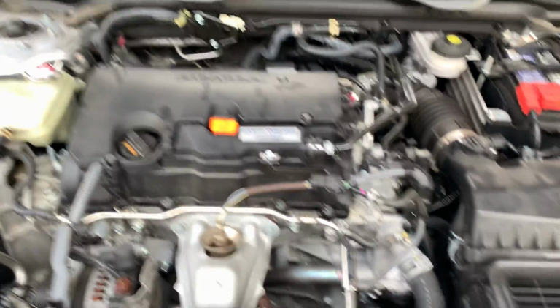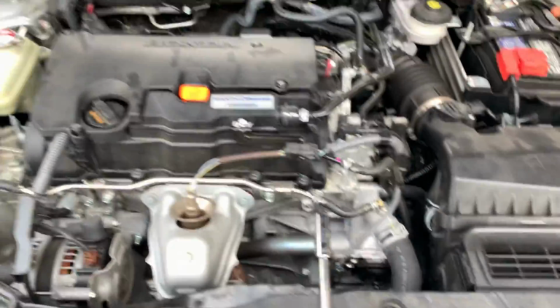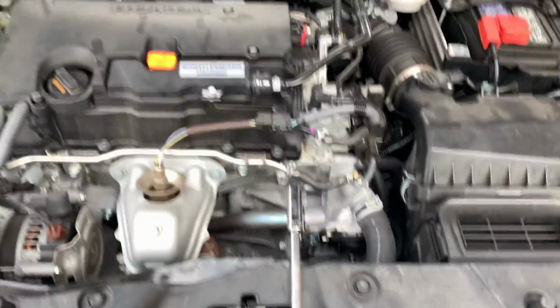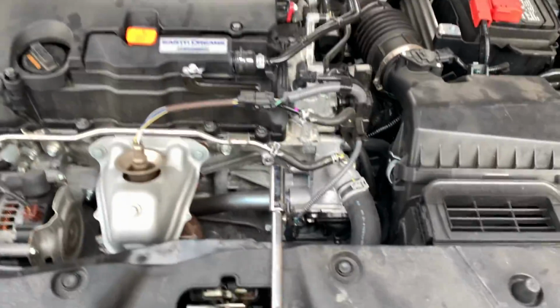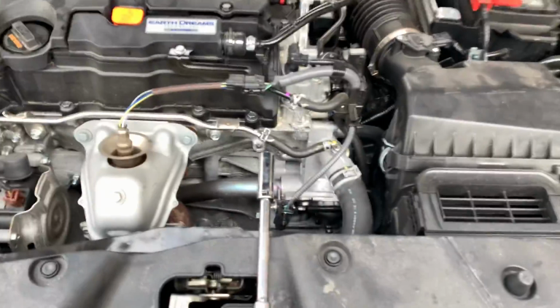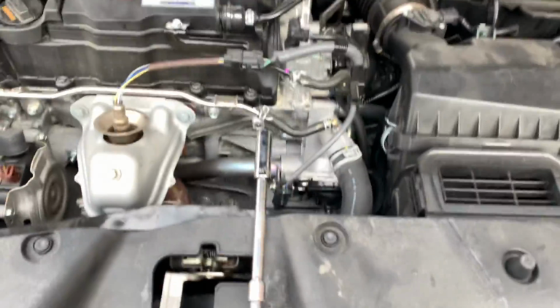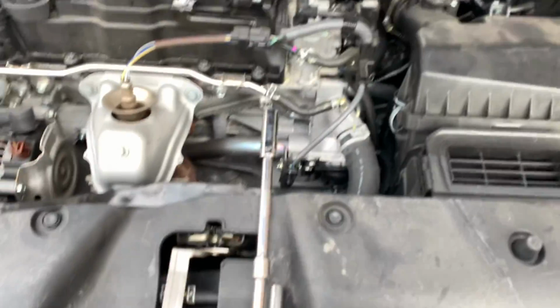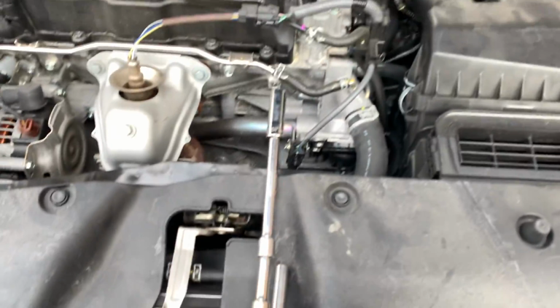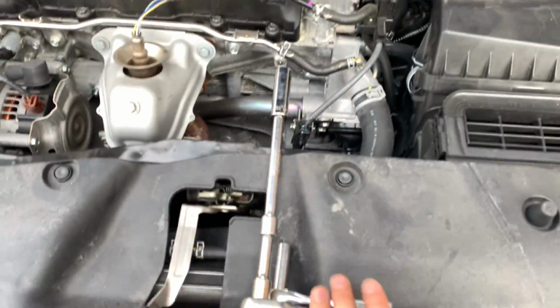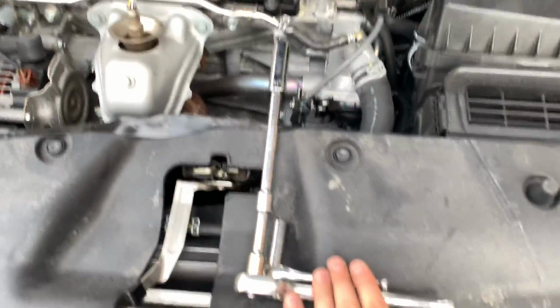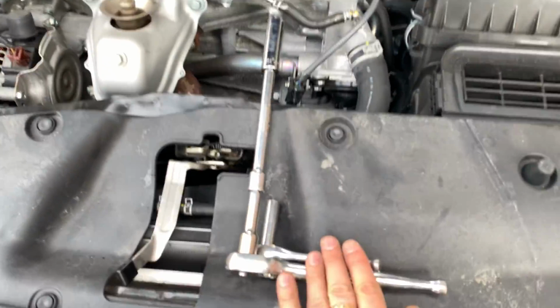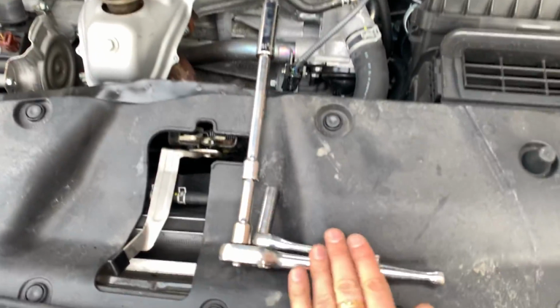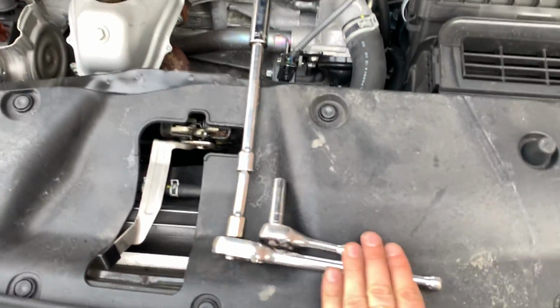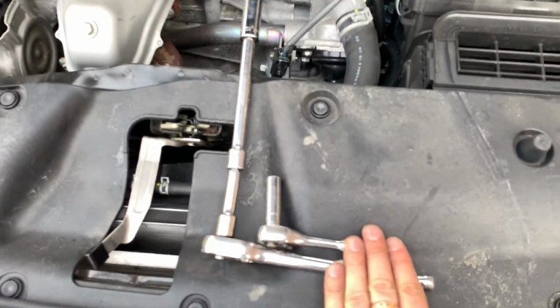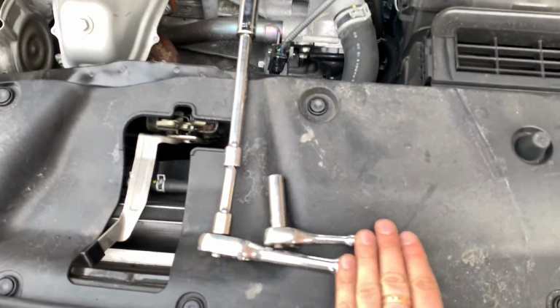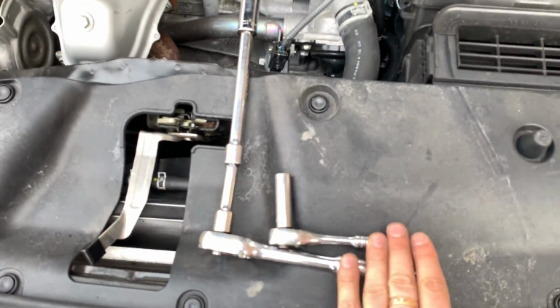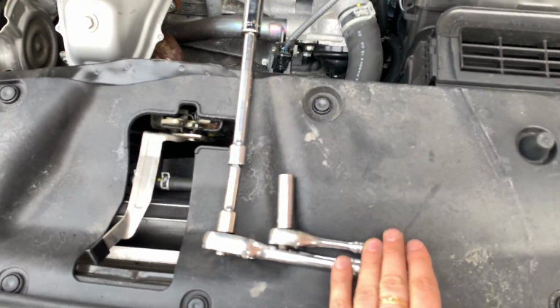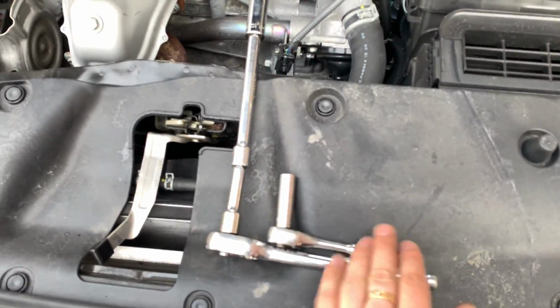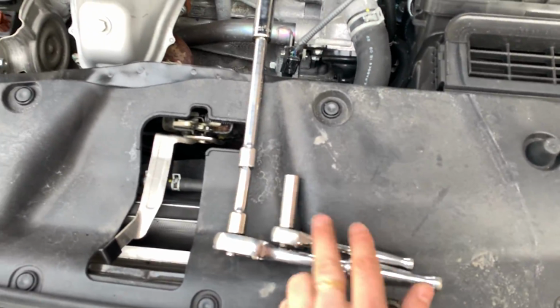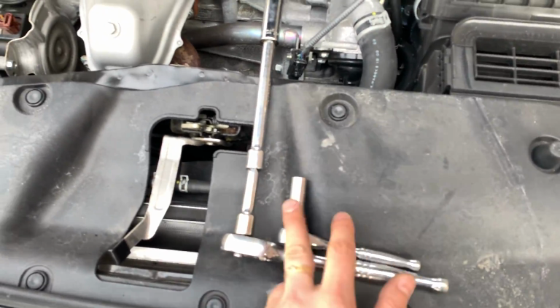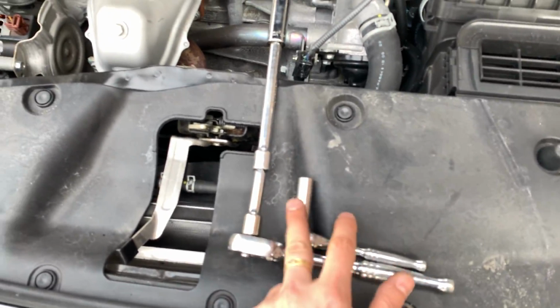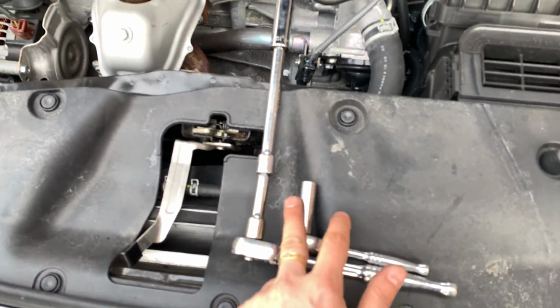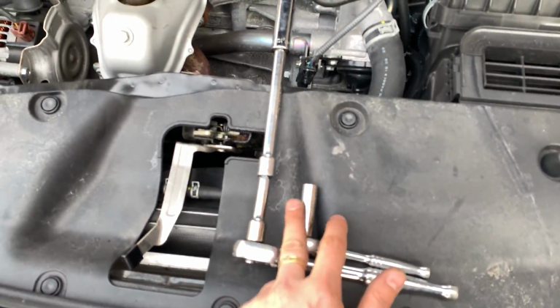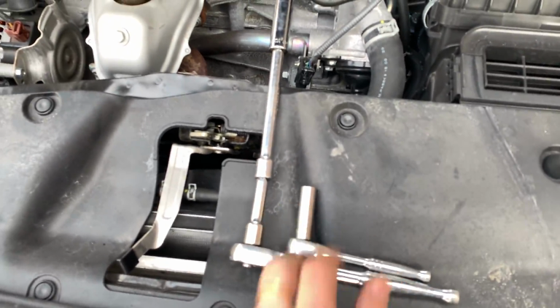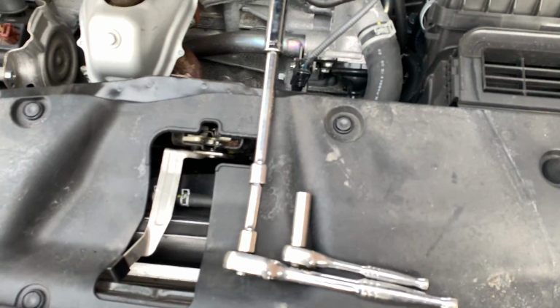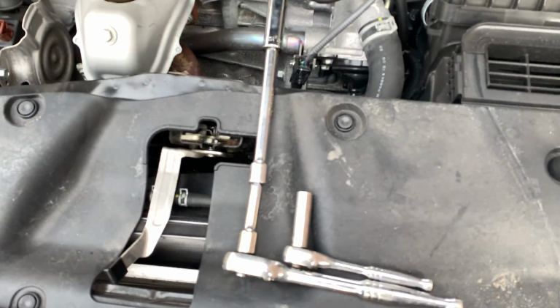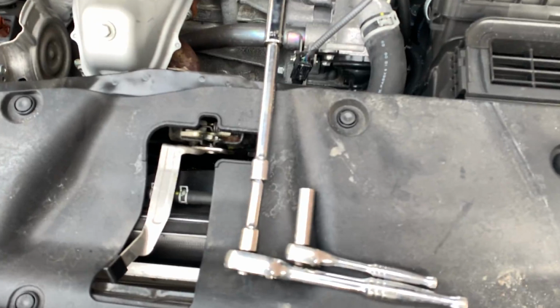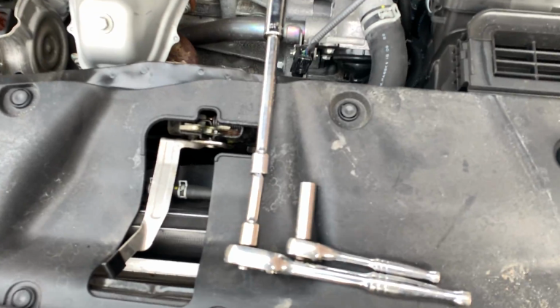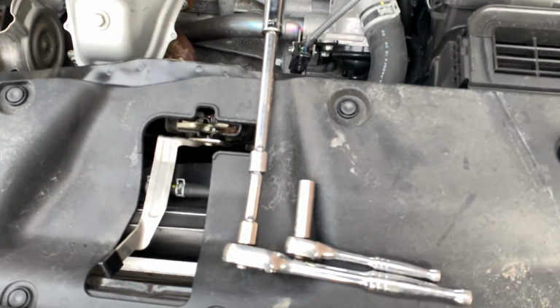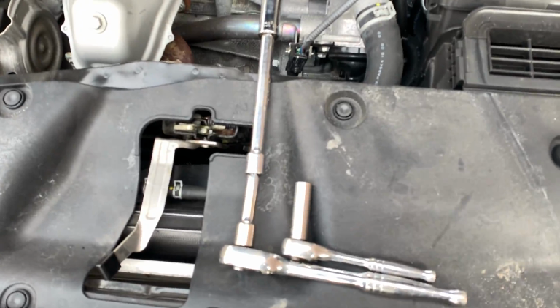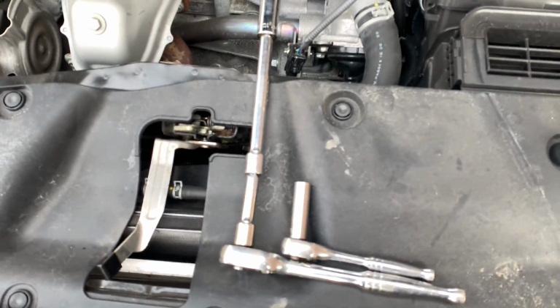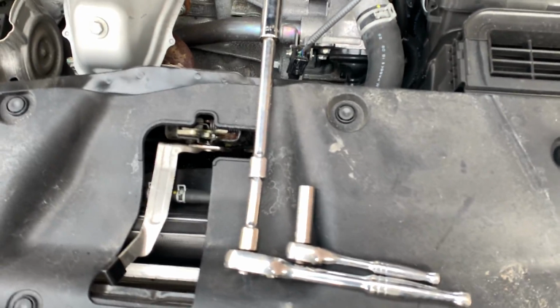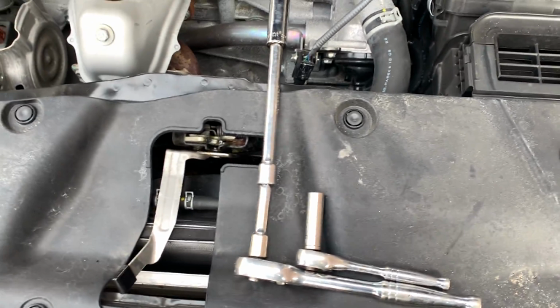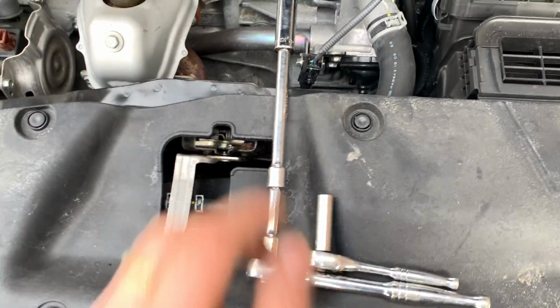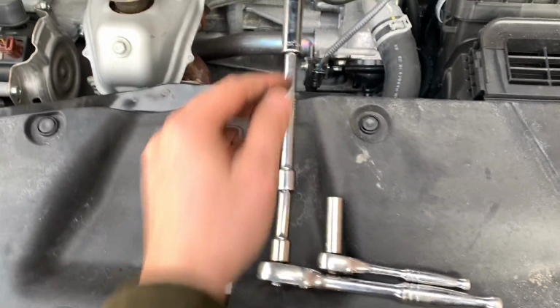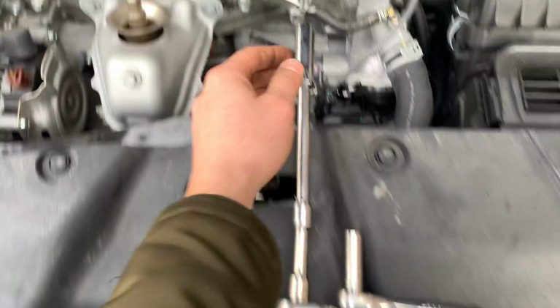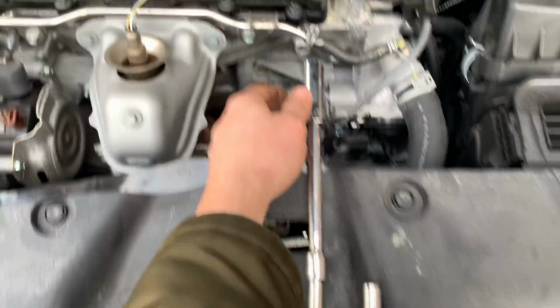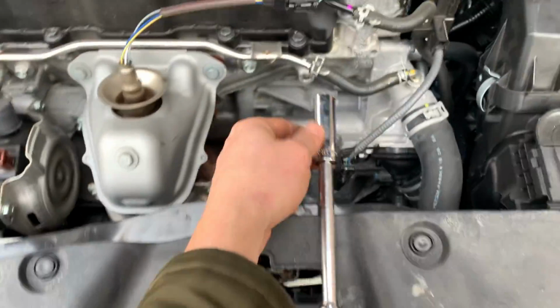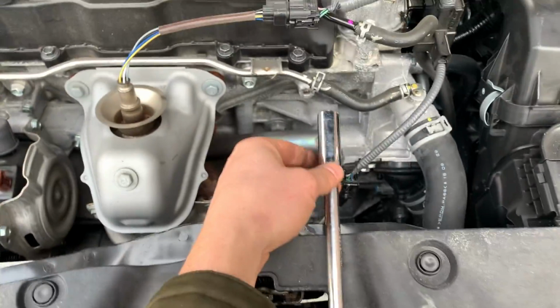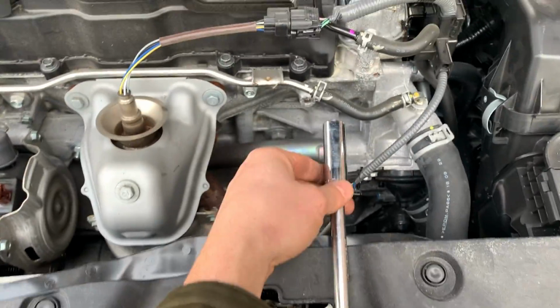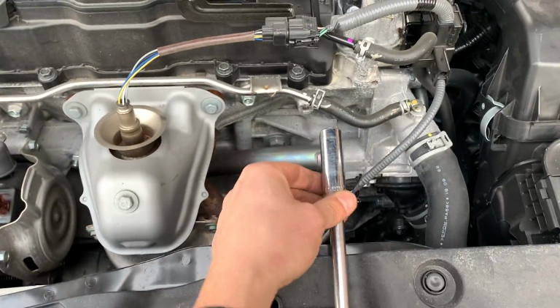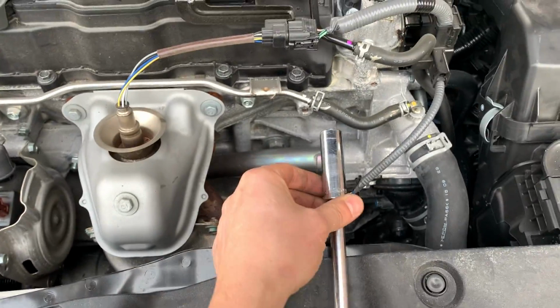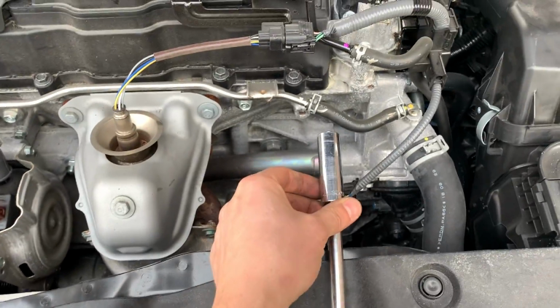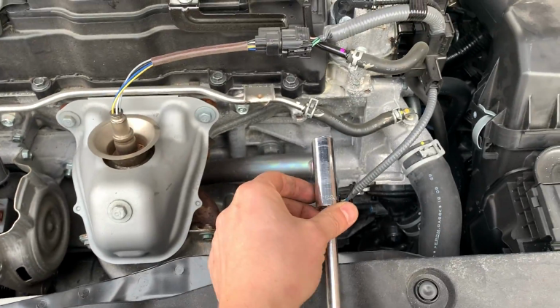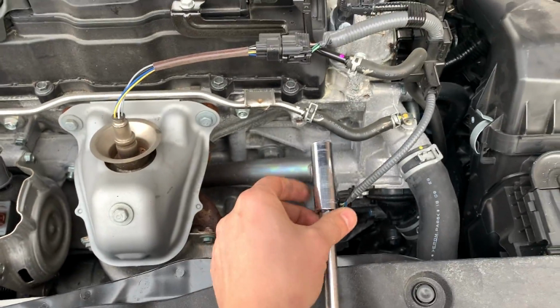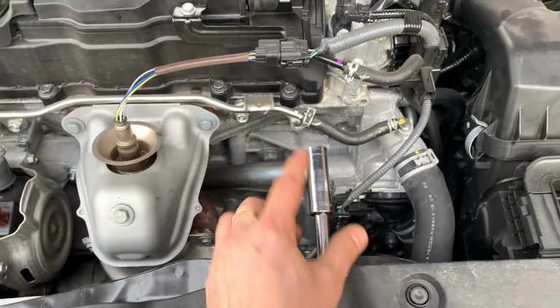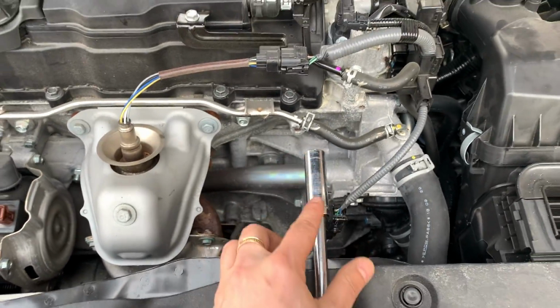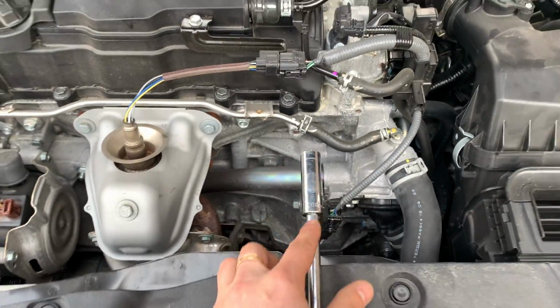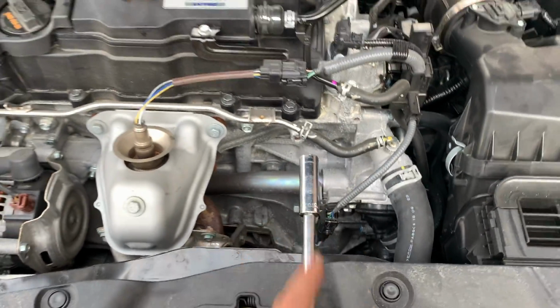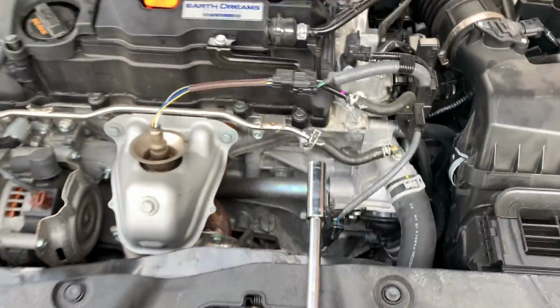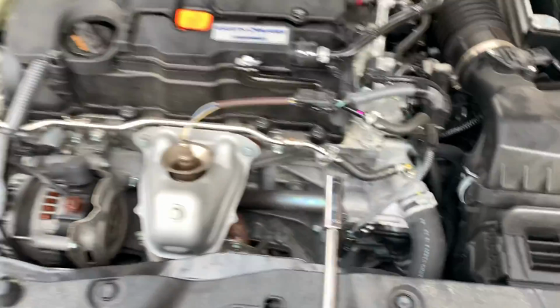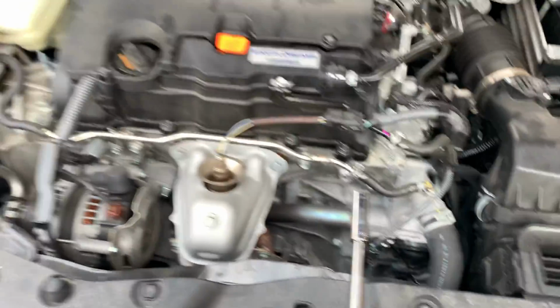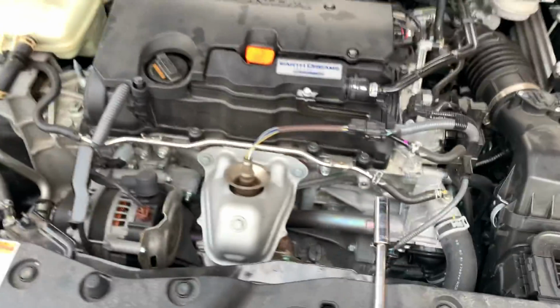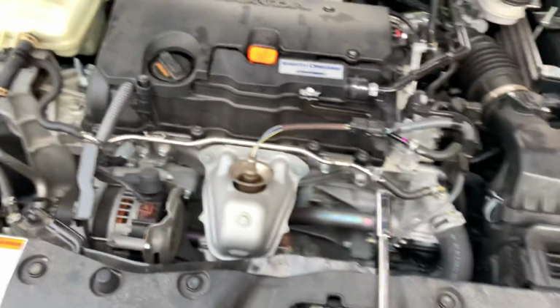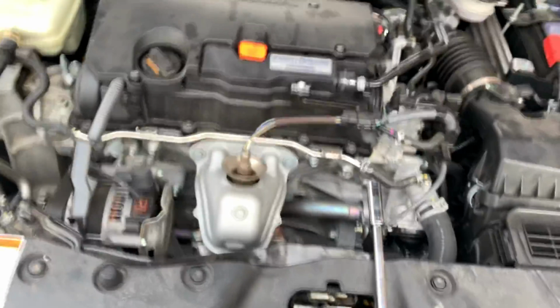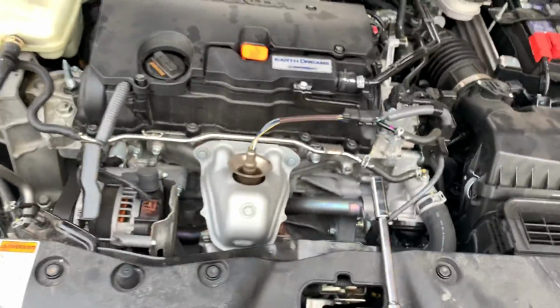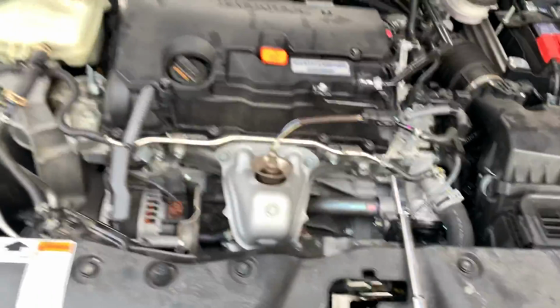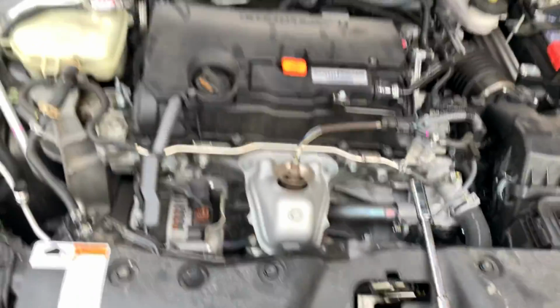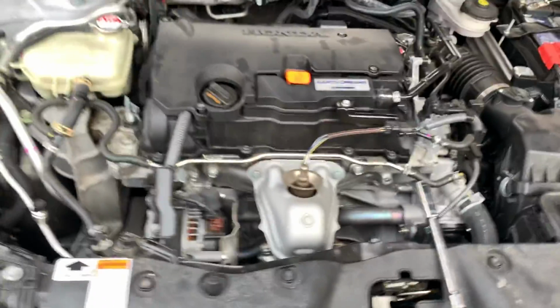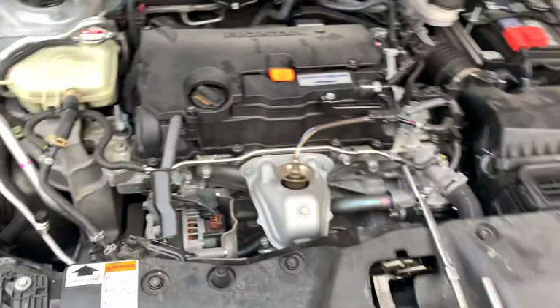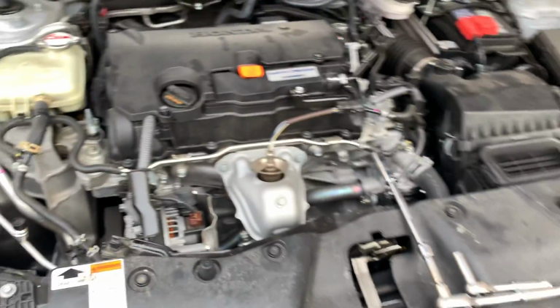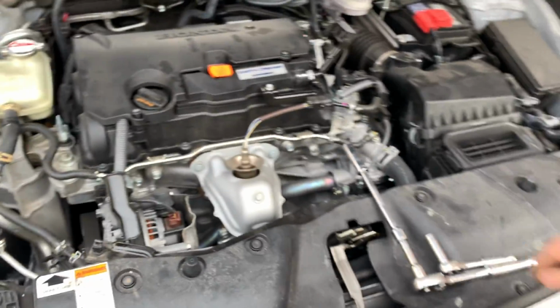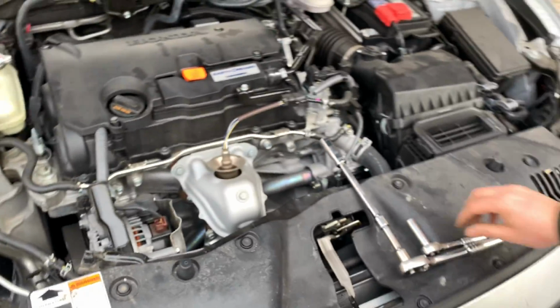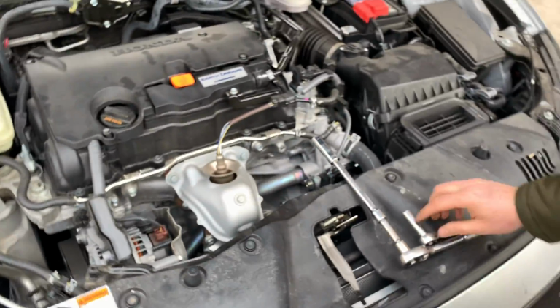And that's the tools that you guys are going to need — a 10mm socket and a 14mm socket for the spark plugs.